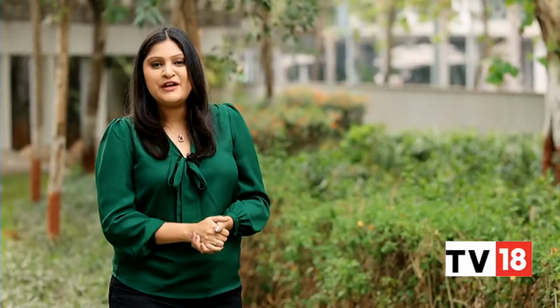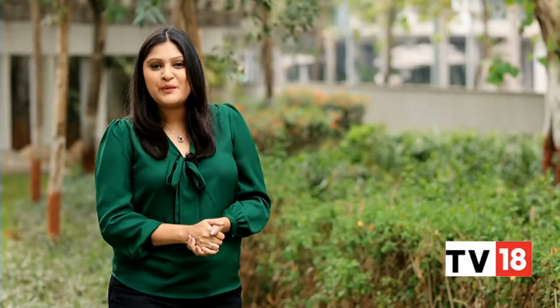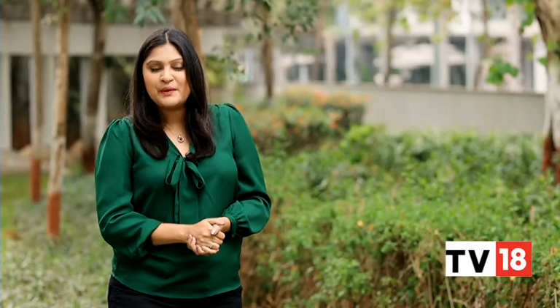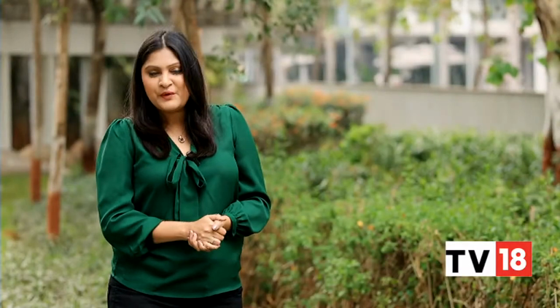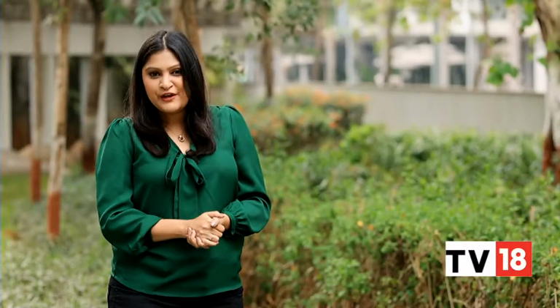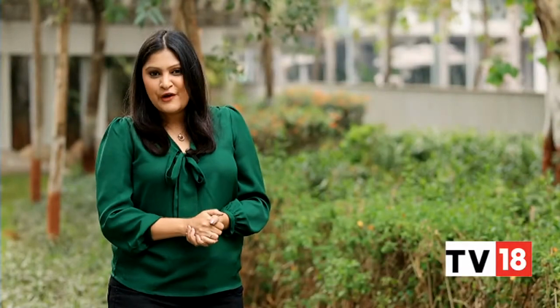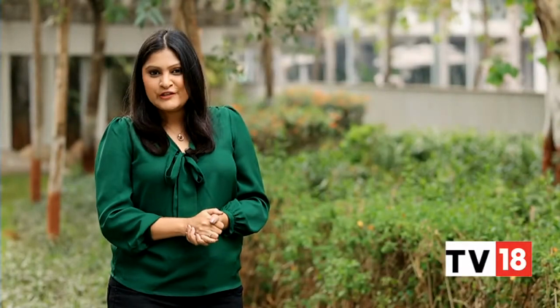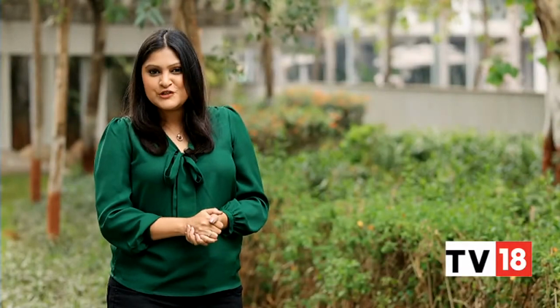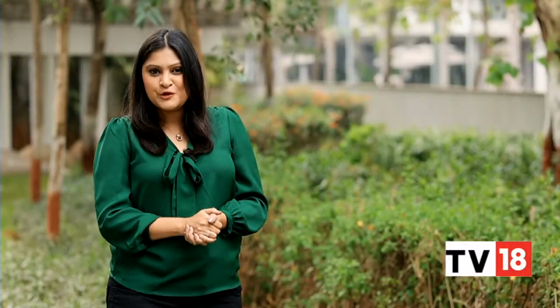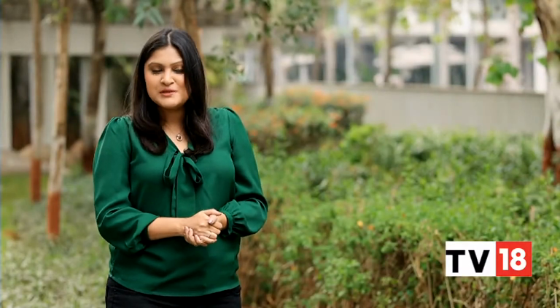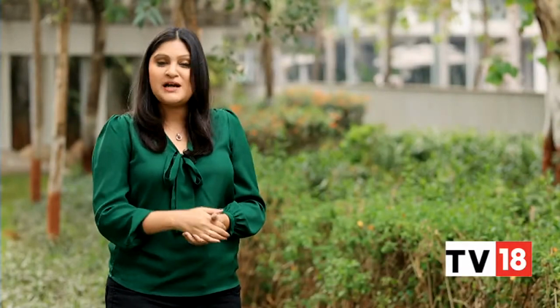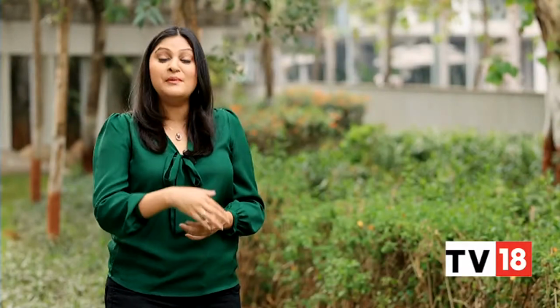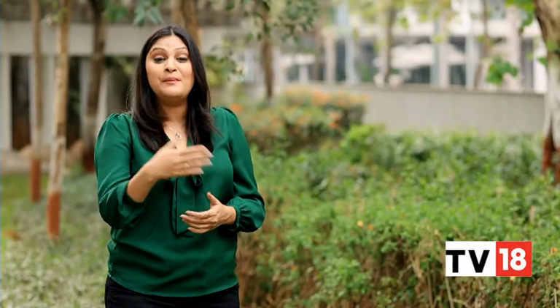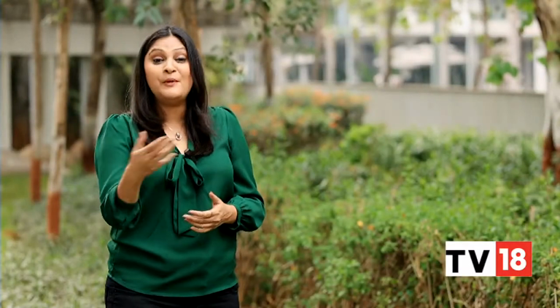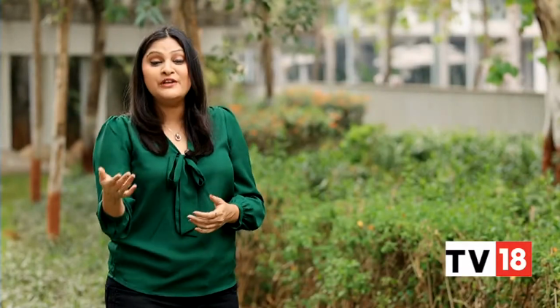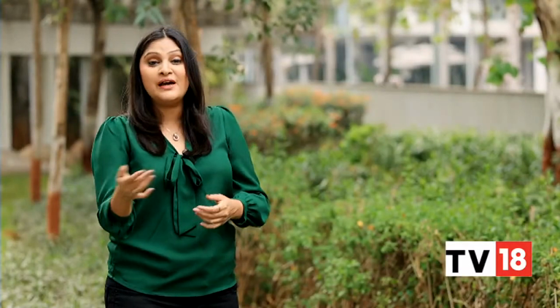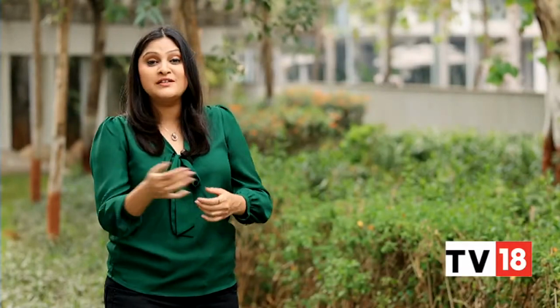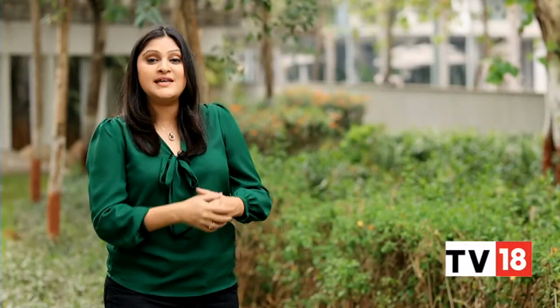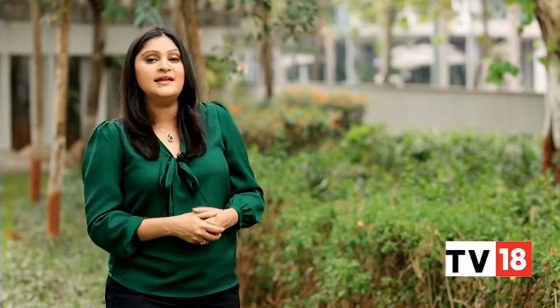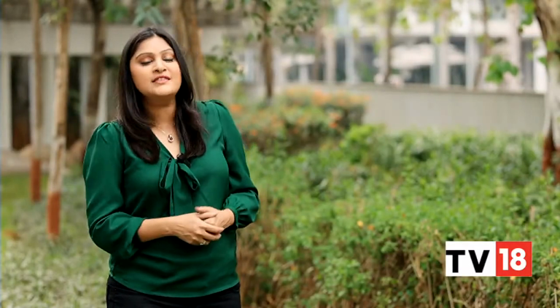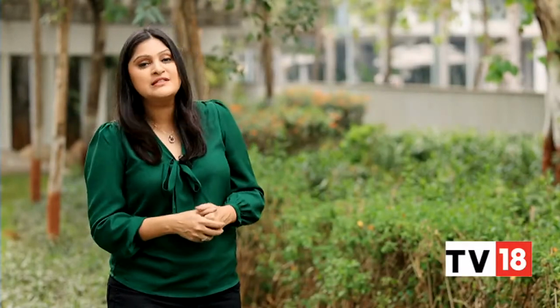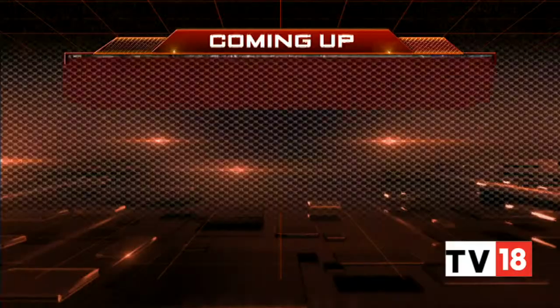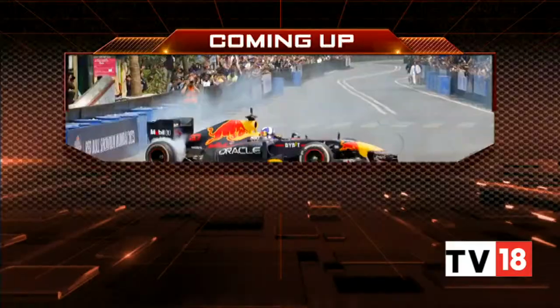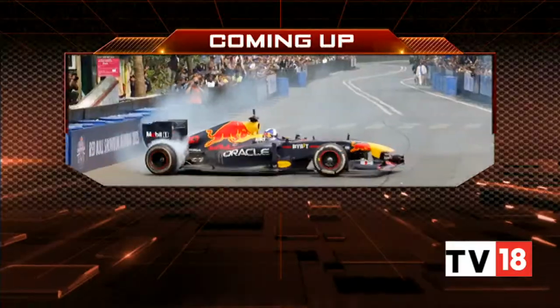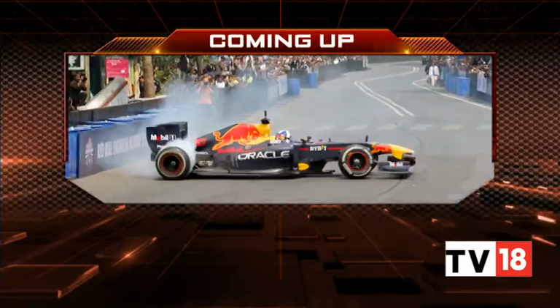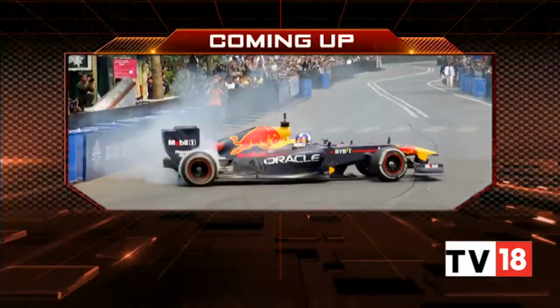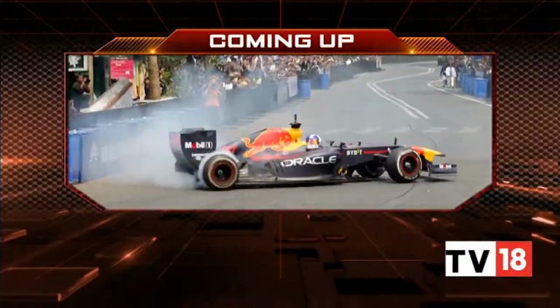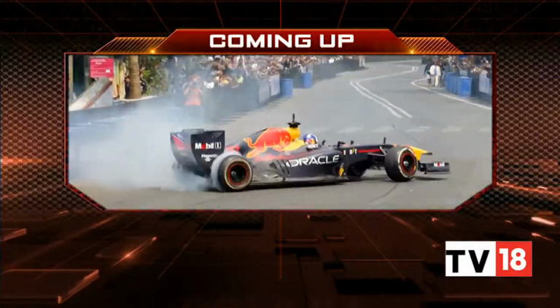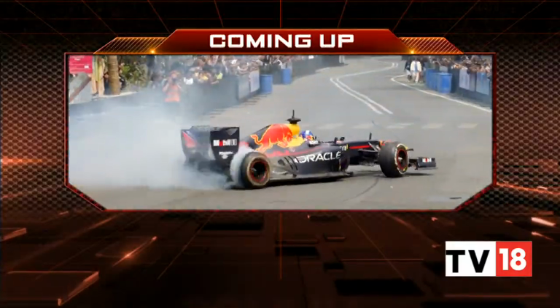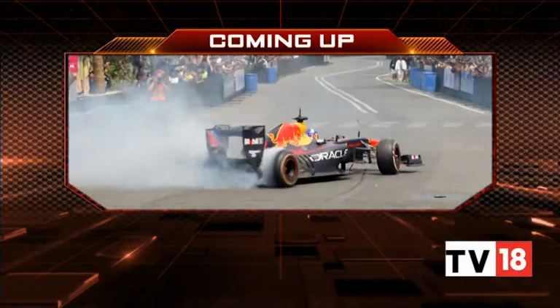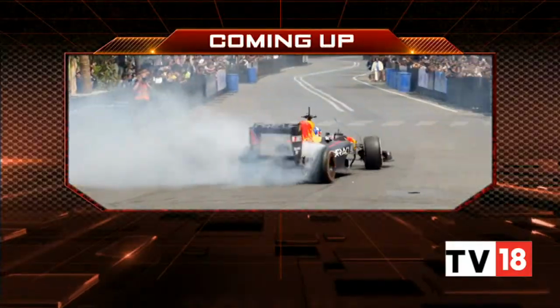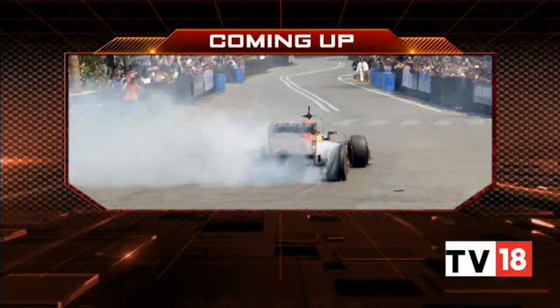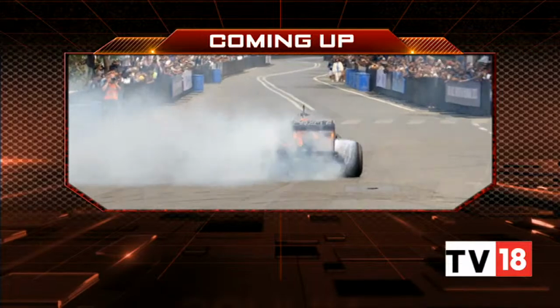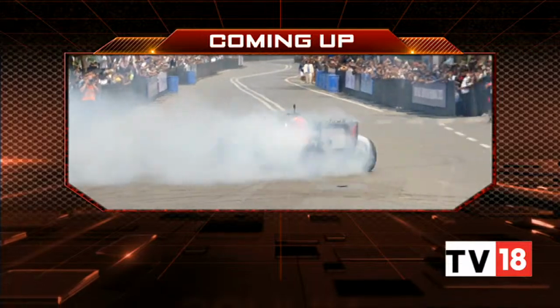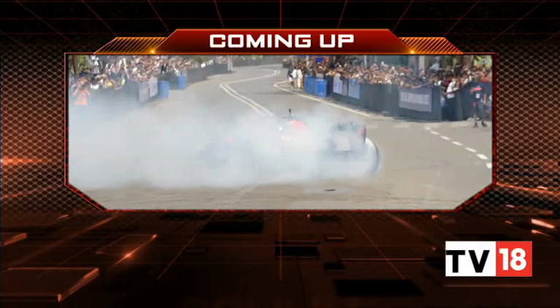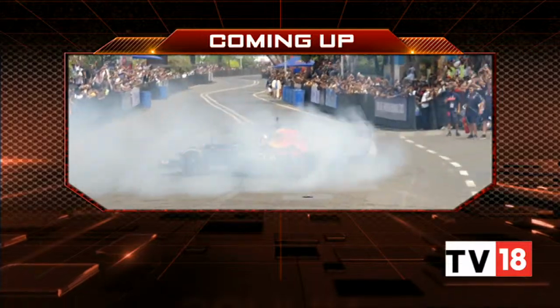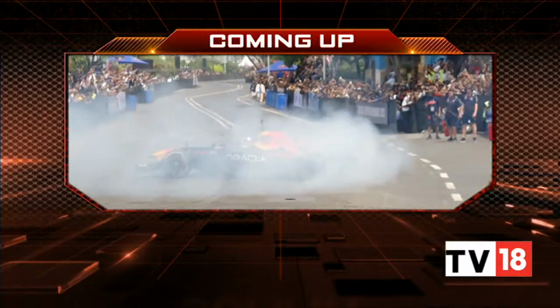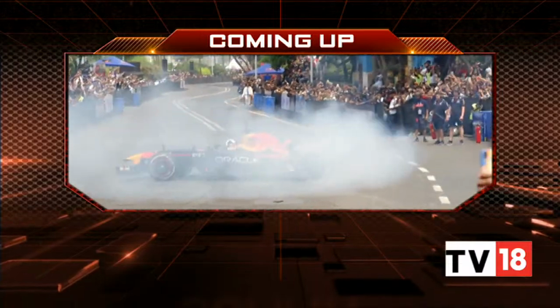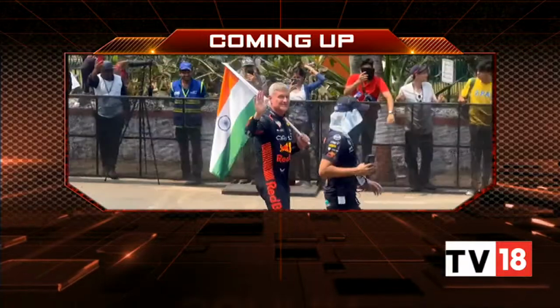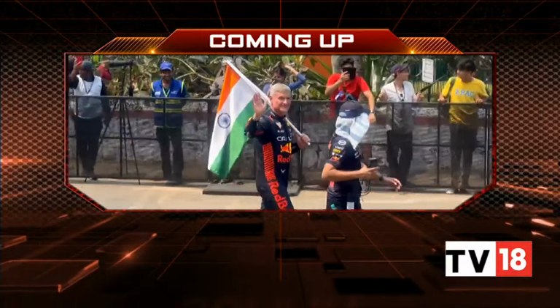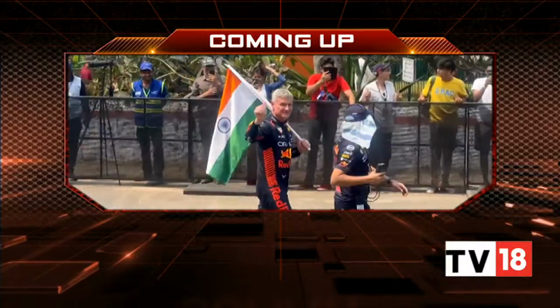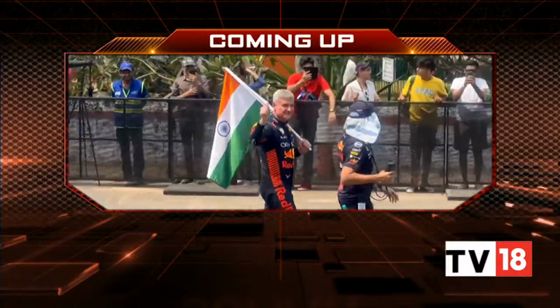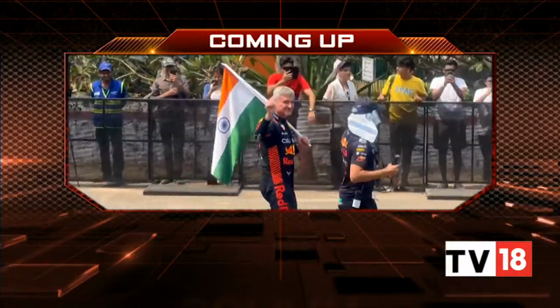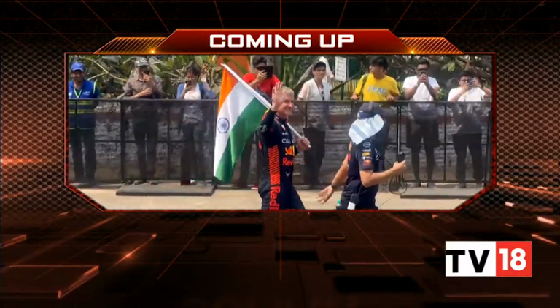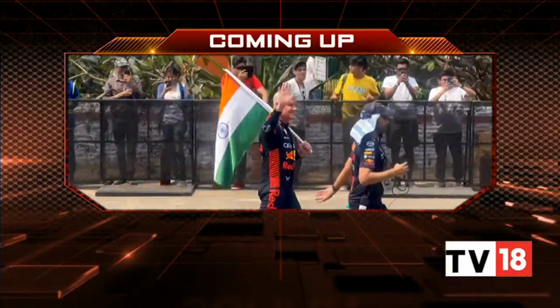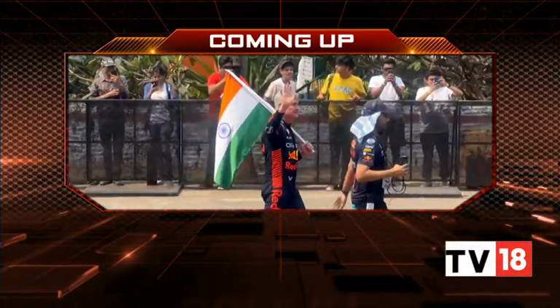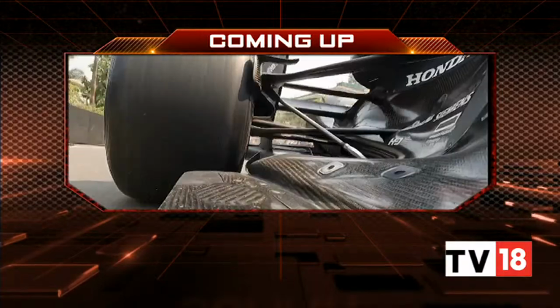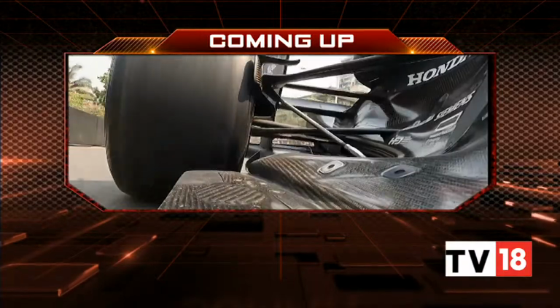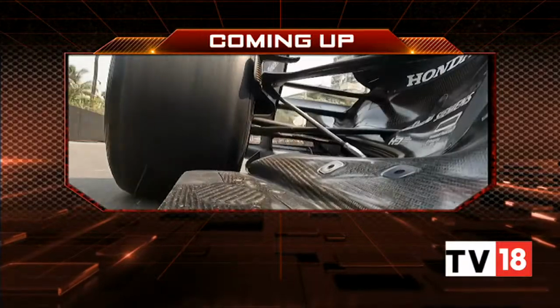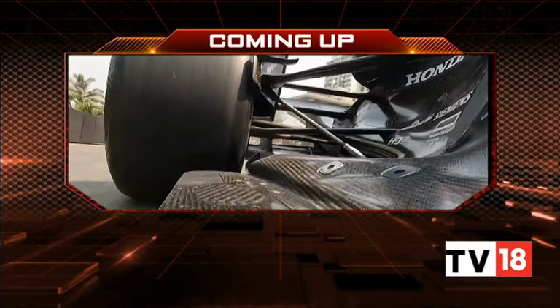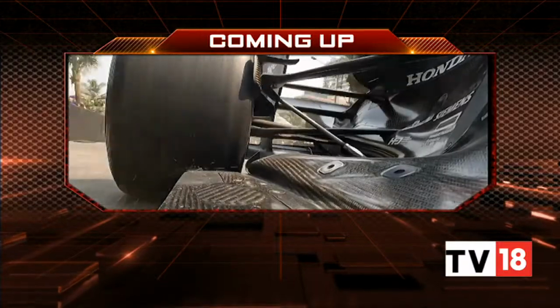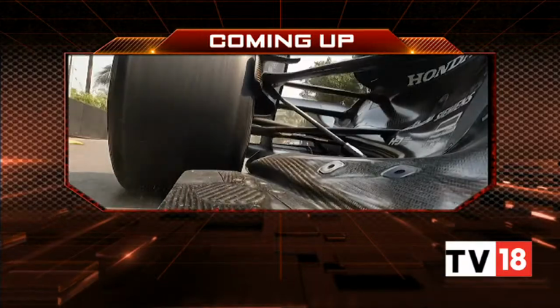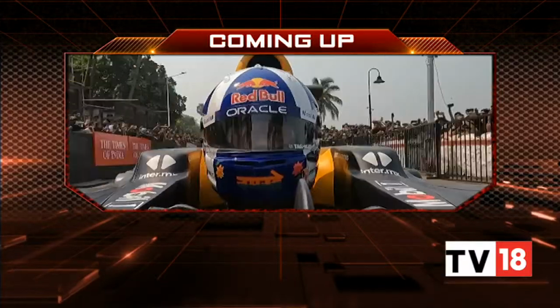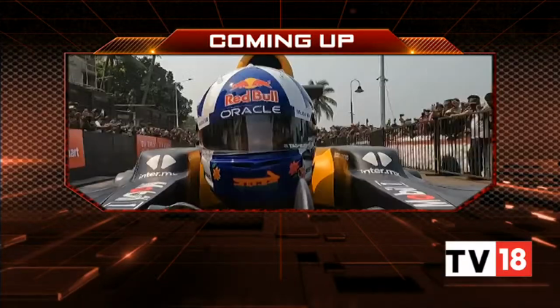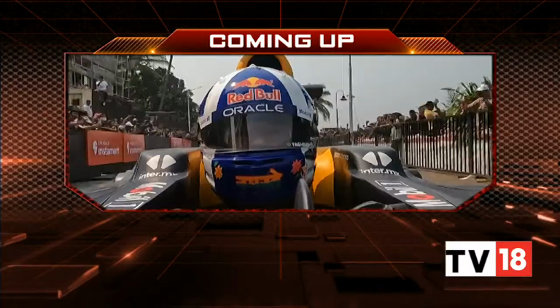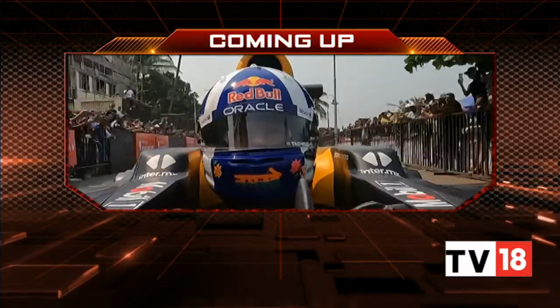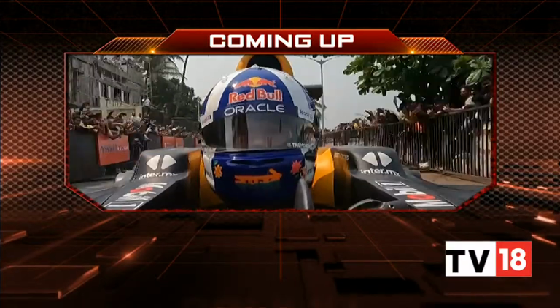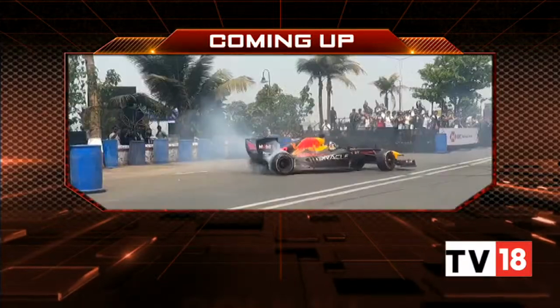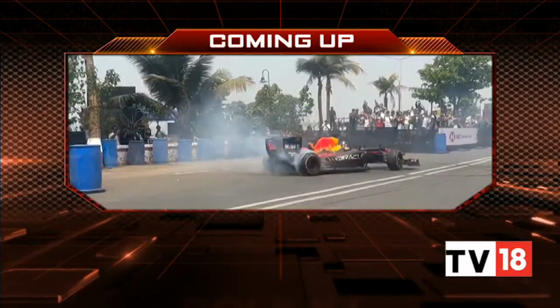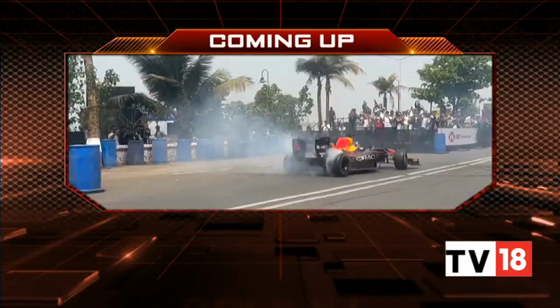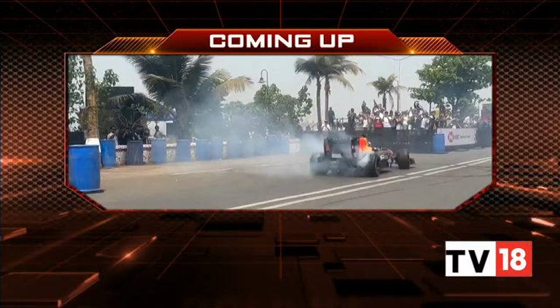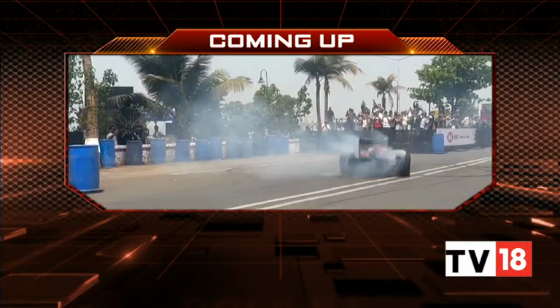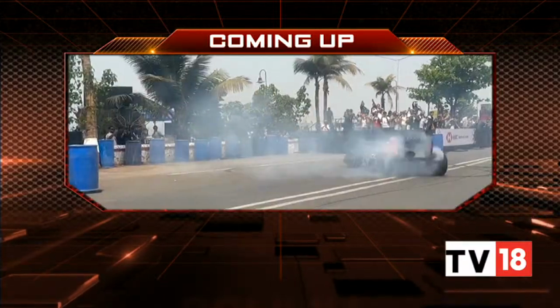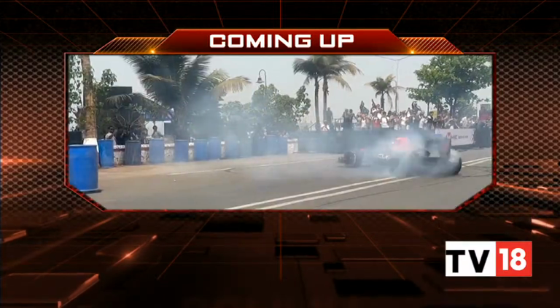It's time to head into a very quick break here on the show, but coming up on the other side, 13-time Grand Prix winner David Coulthard brings some serious F1 action to Mumbai City.